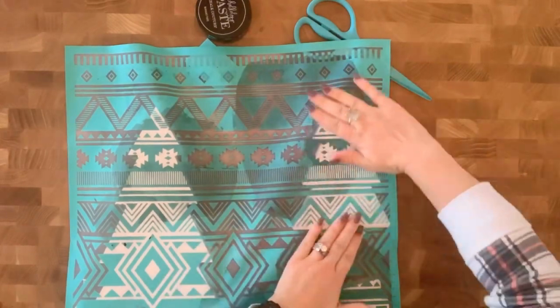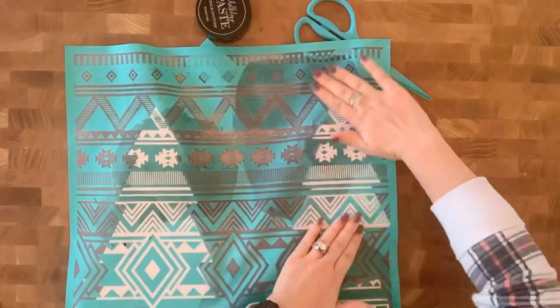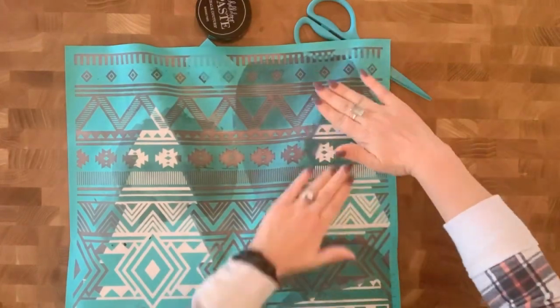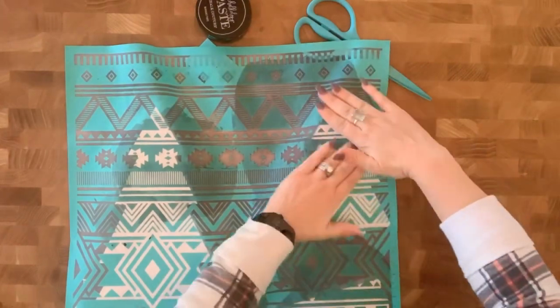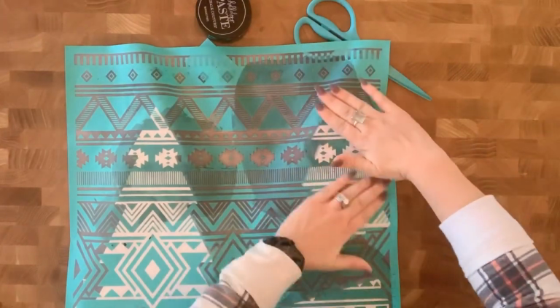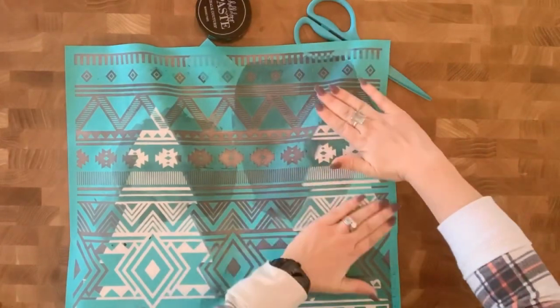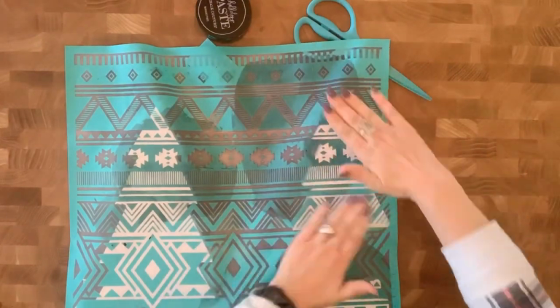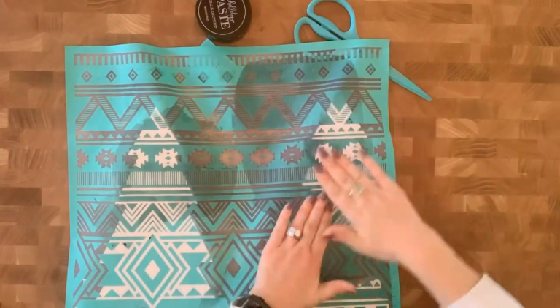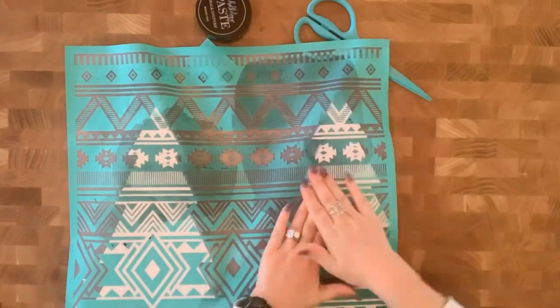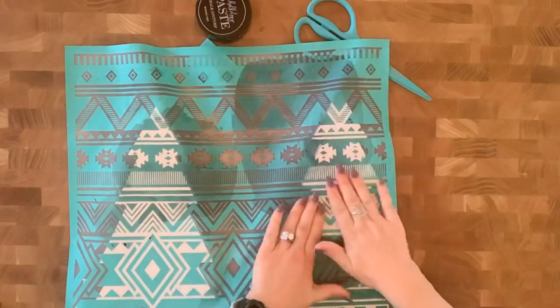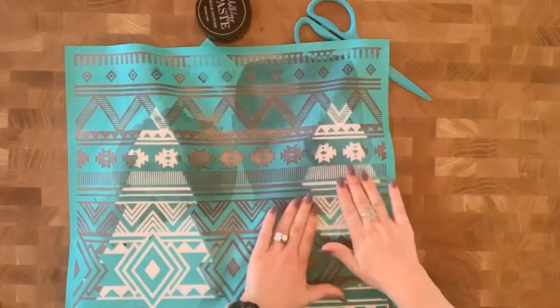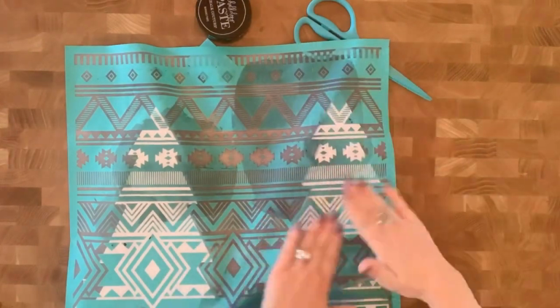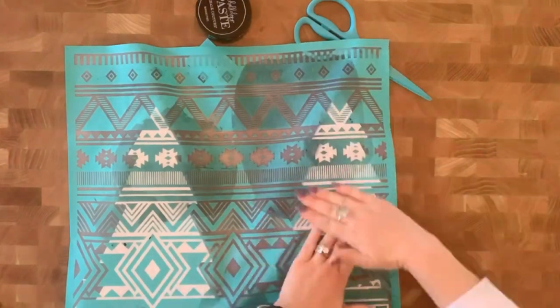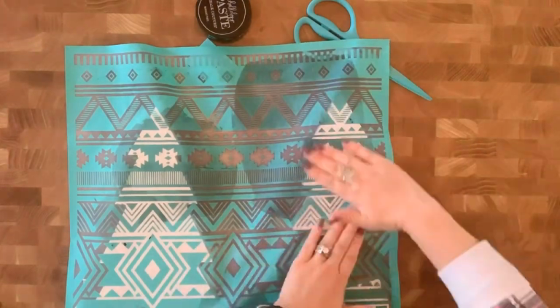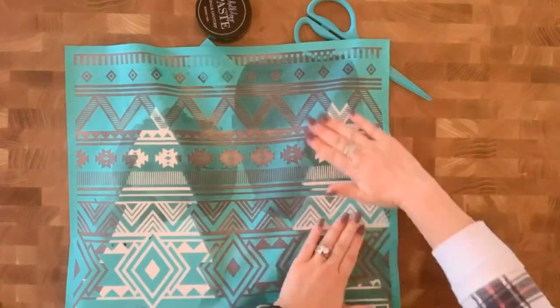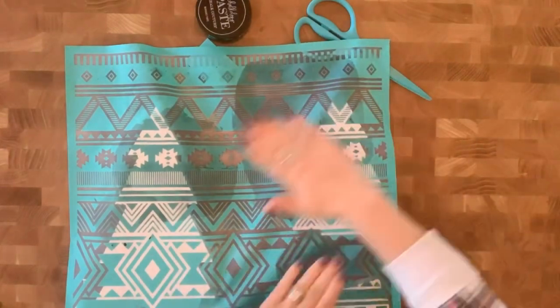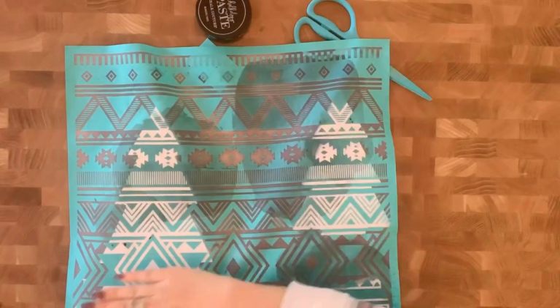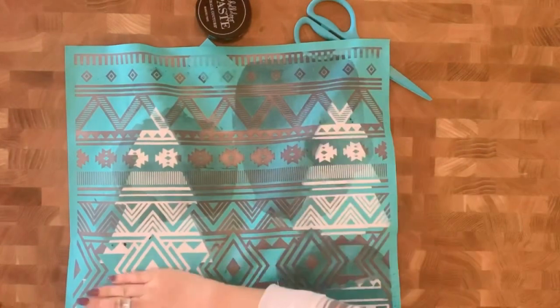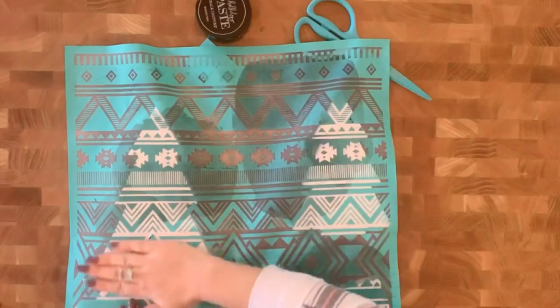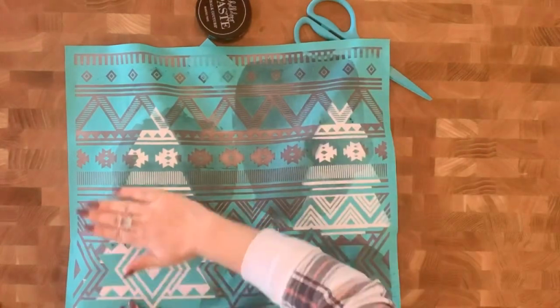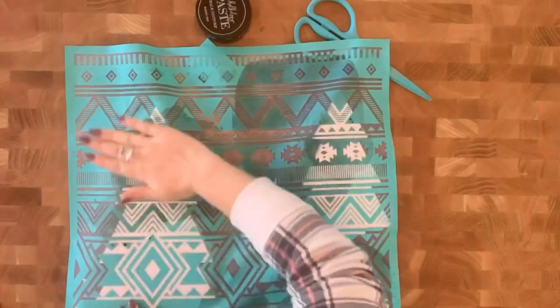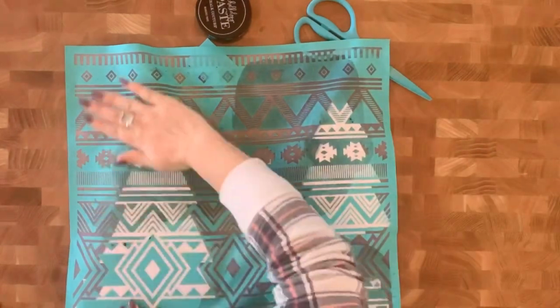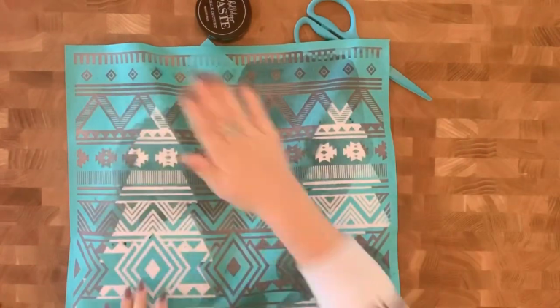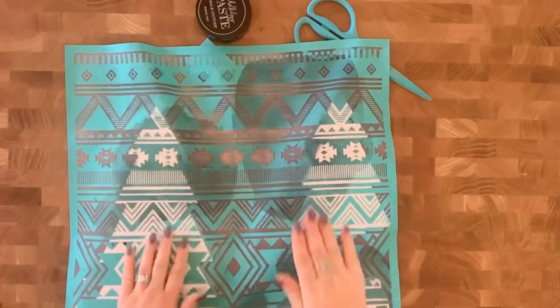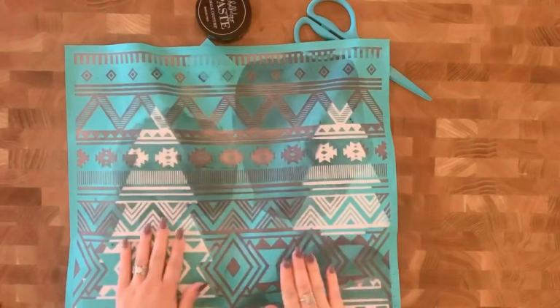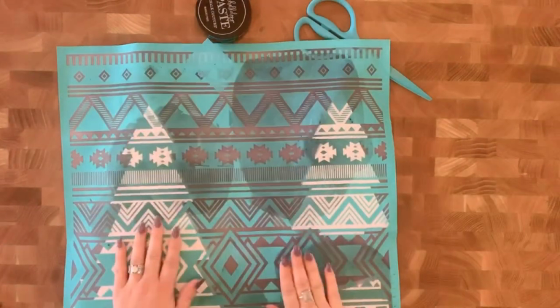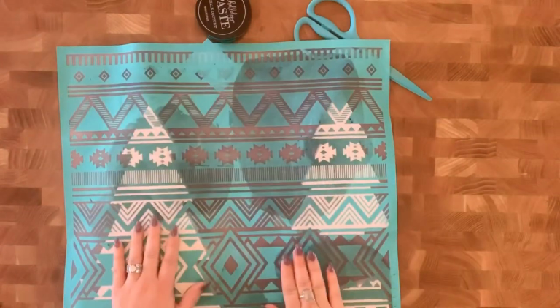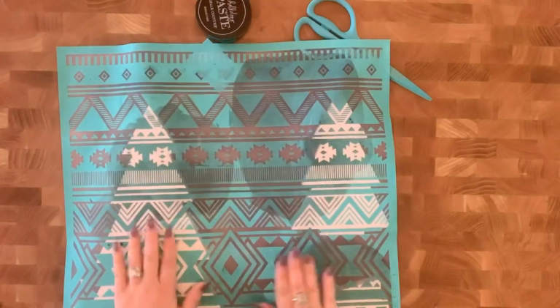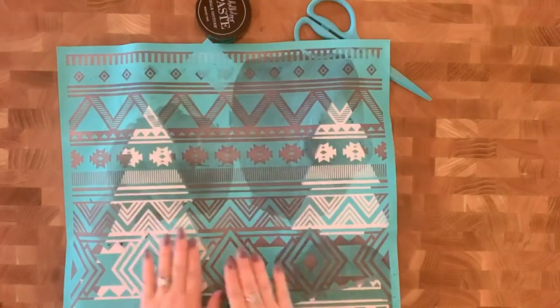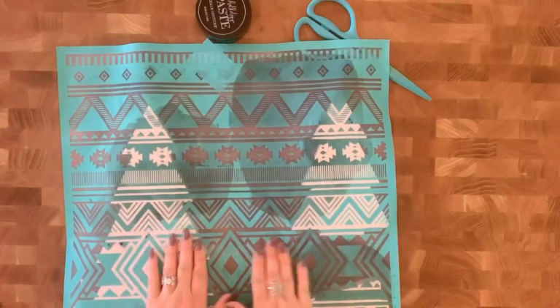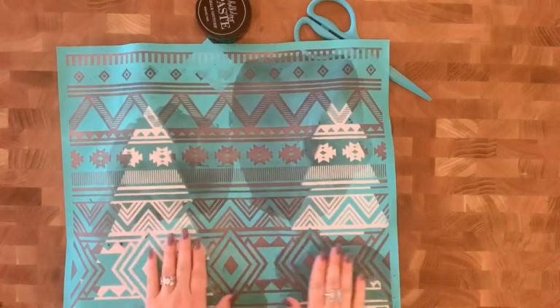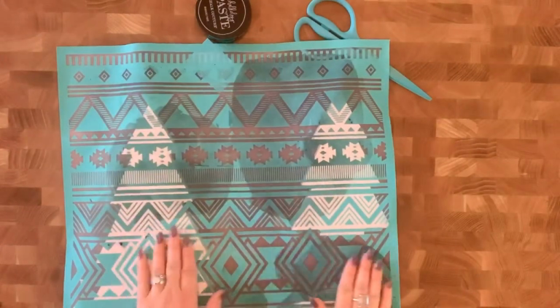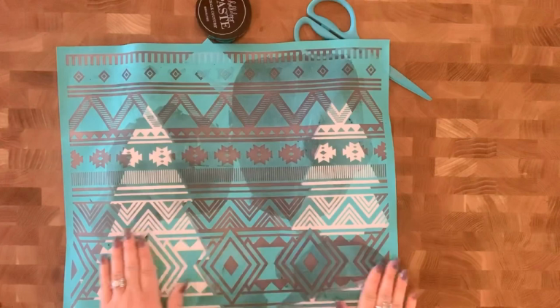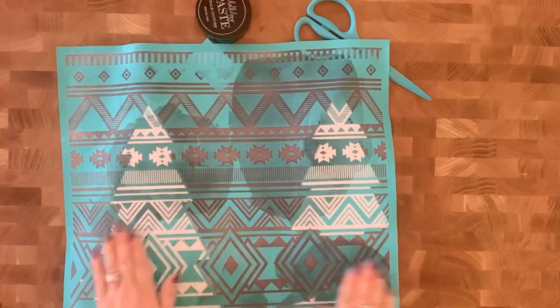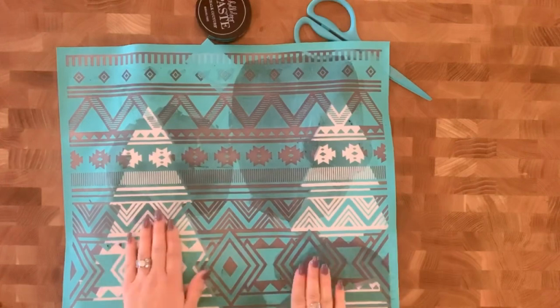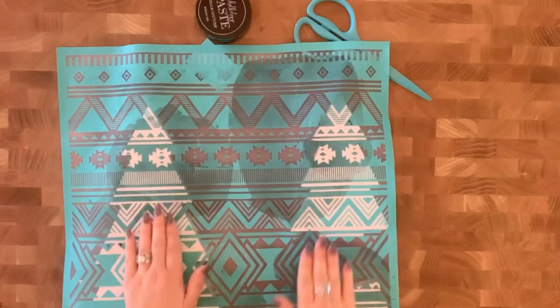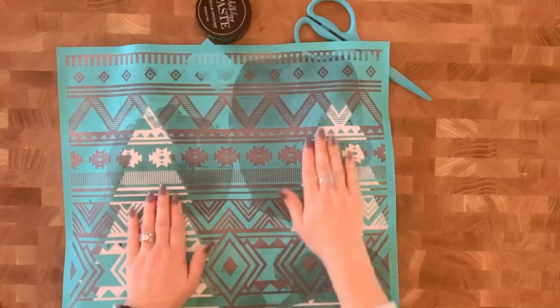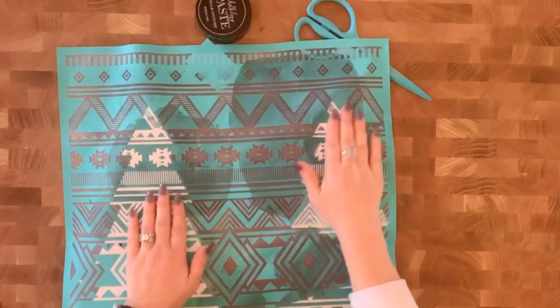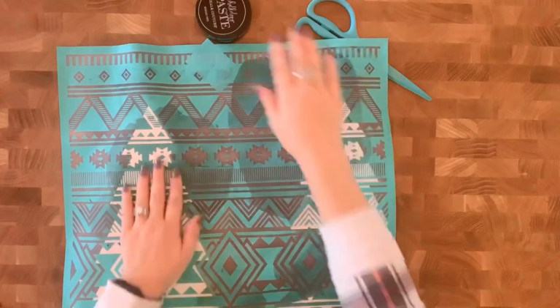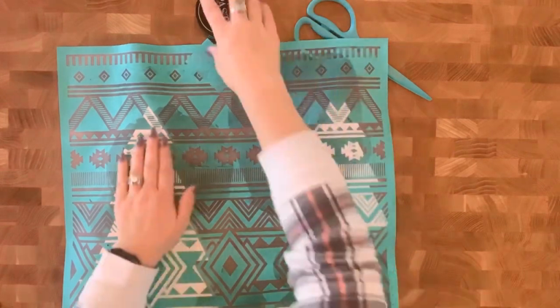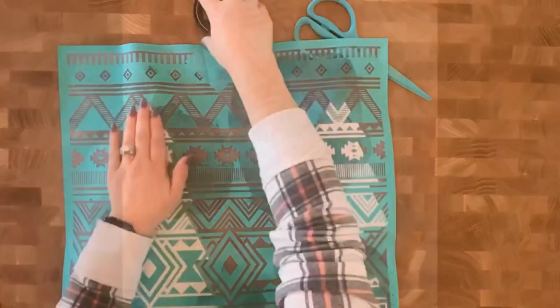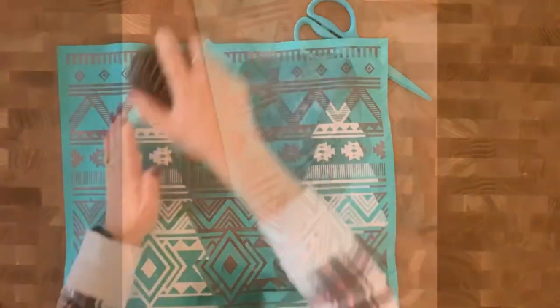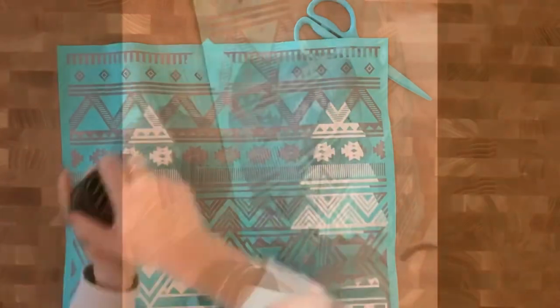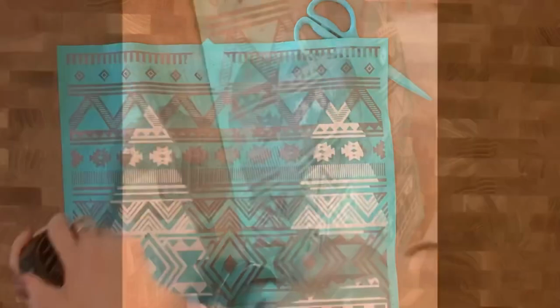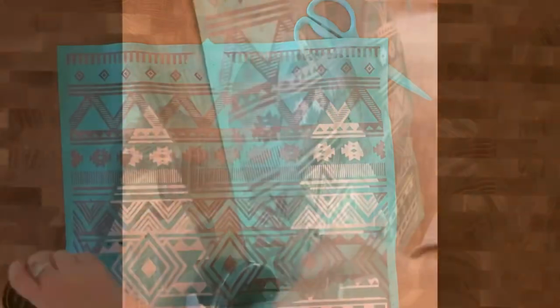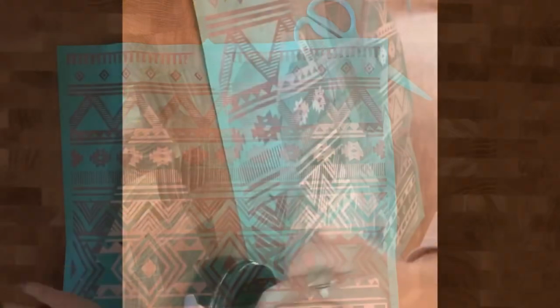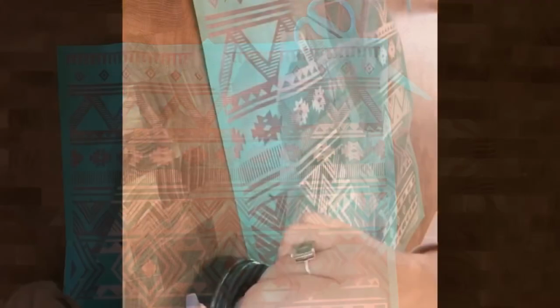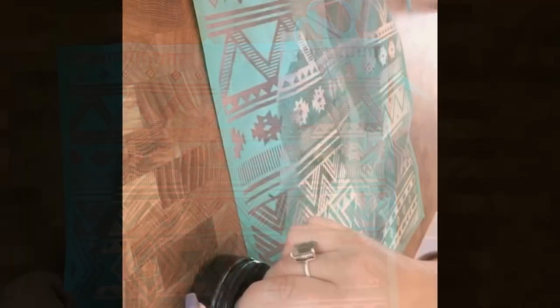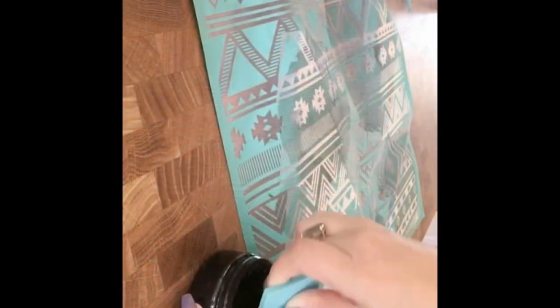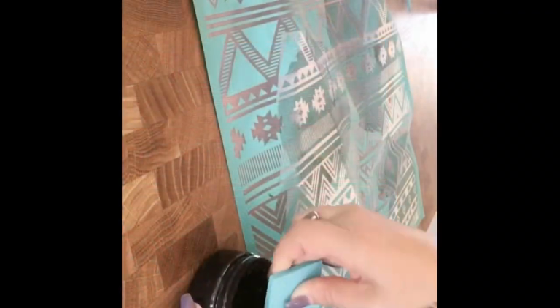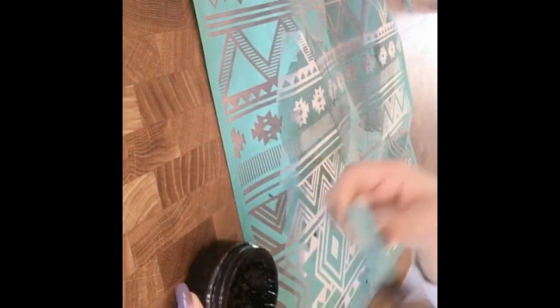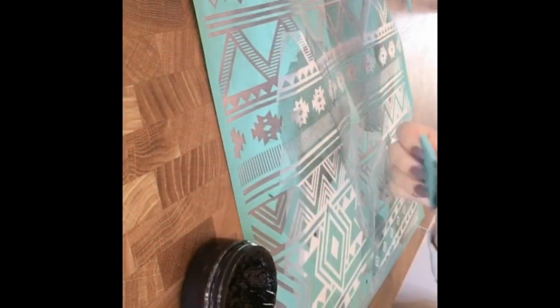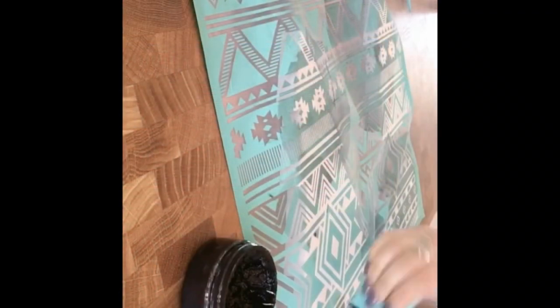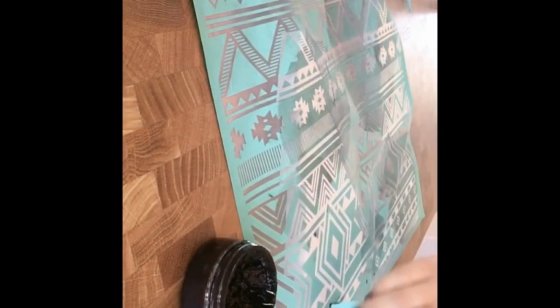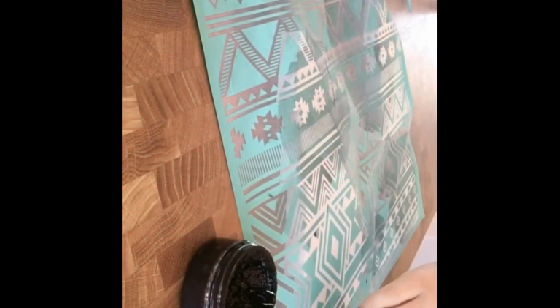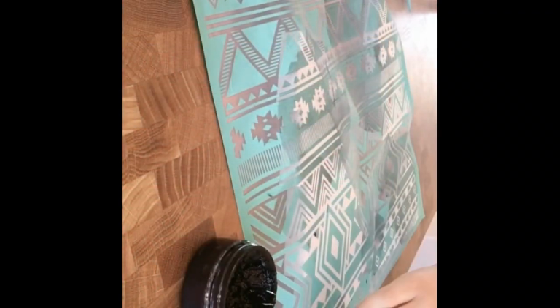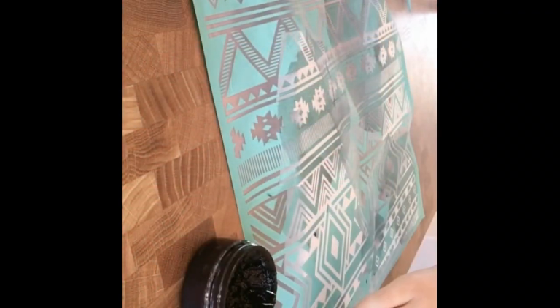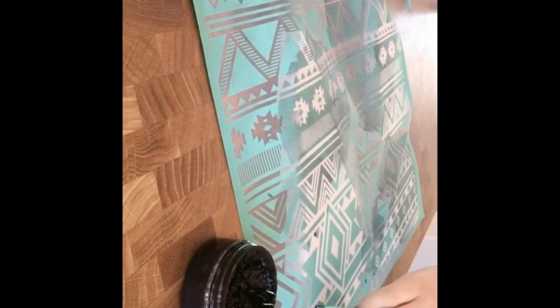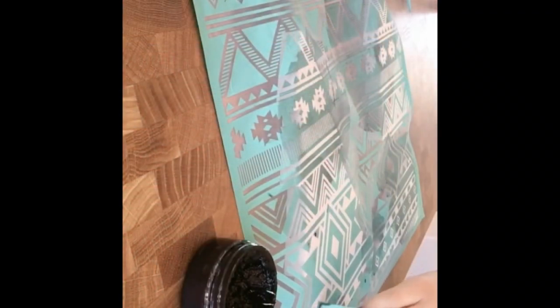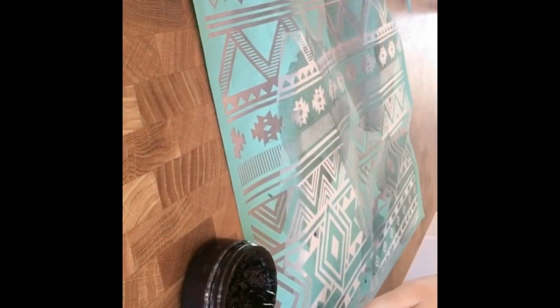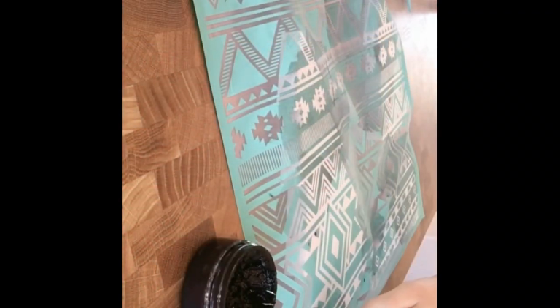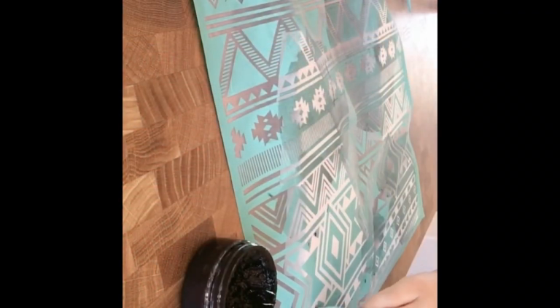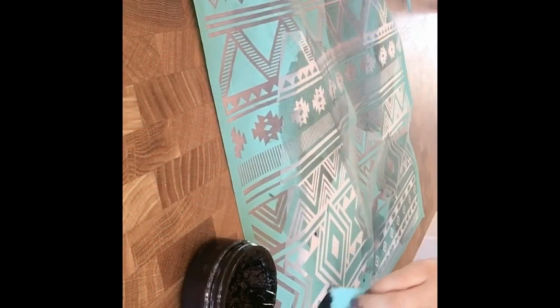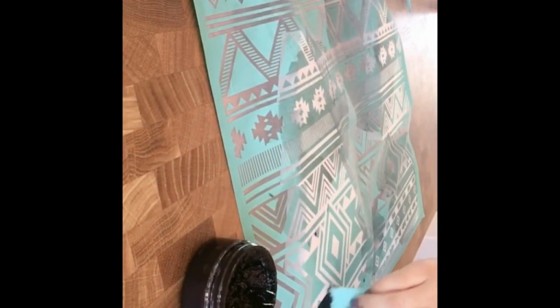I have placed them exactly where I want so they all have a little bit different pattern, and then just pressed it down to give it a nice smooth coverage.